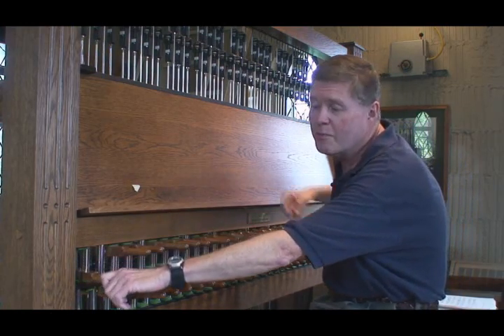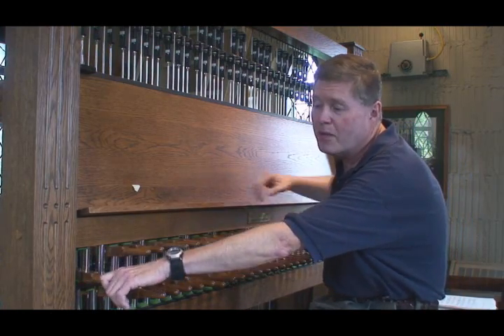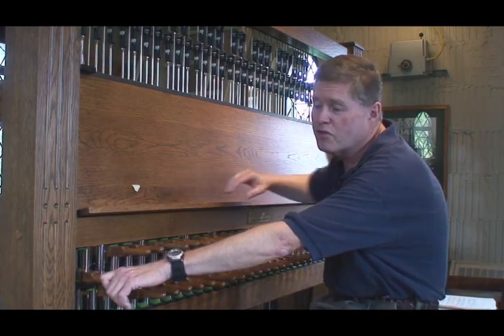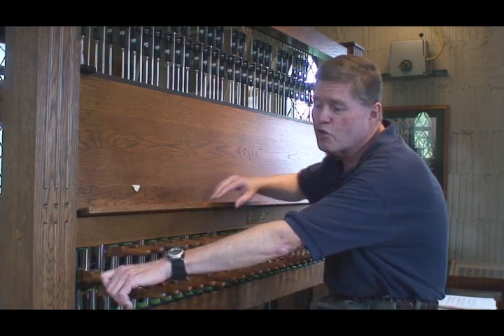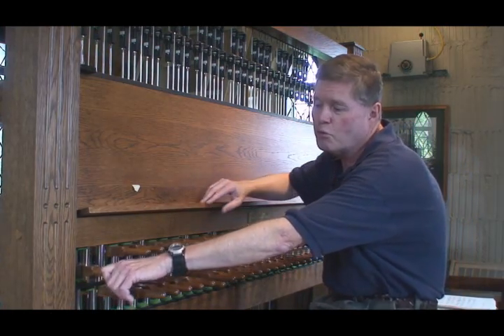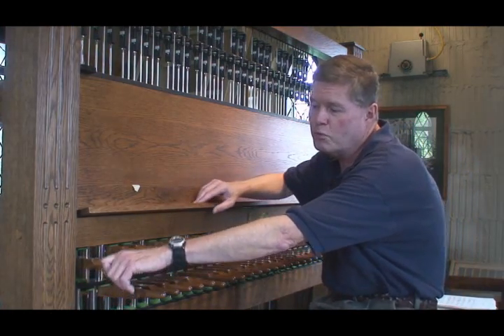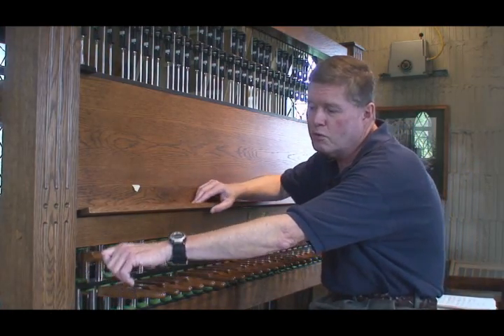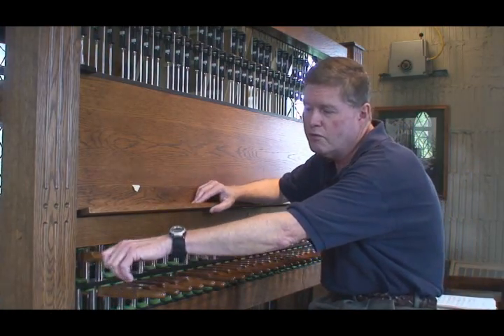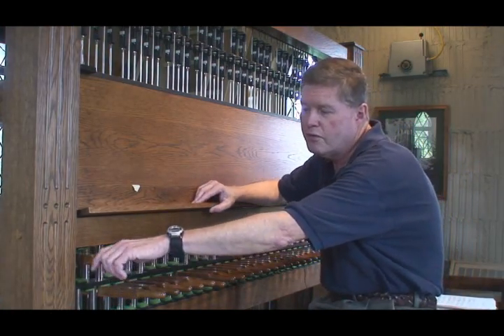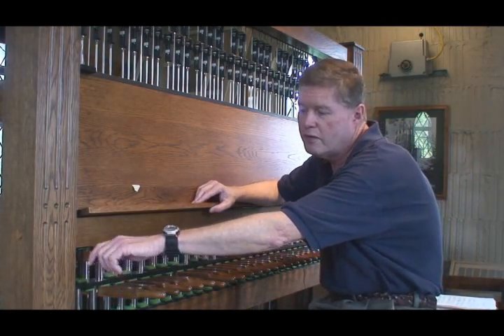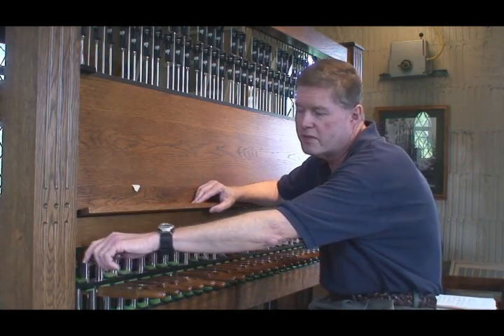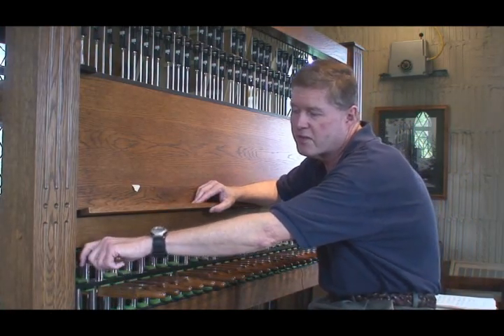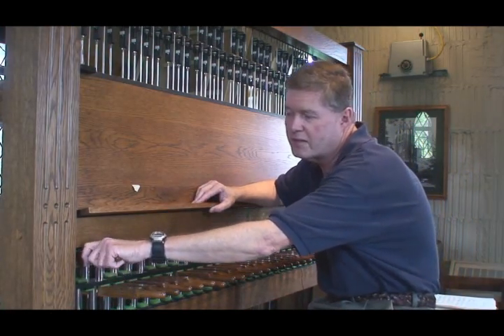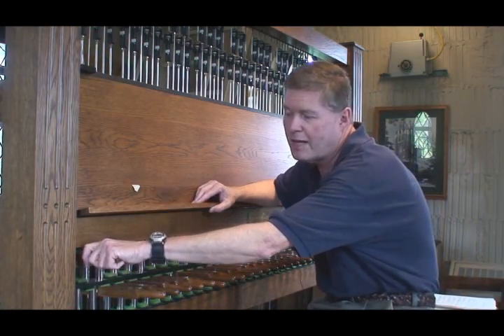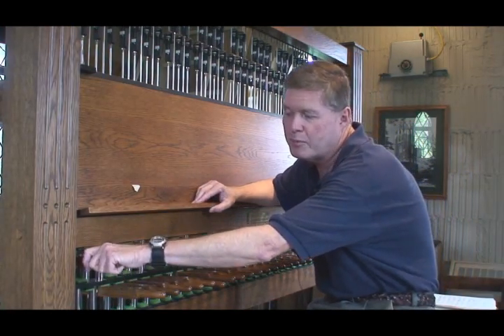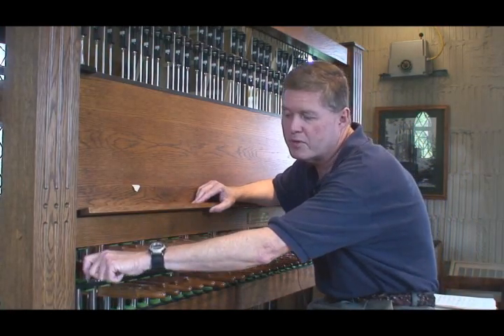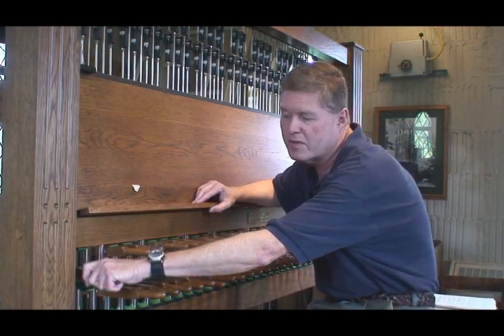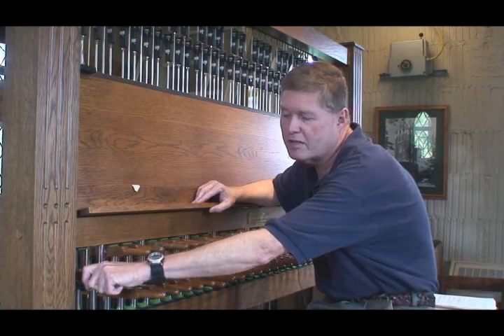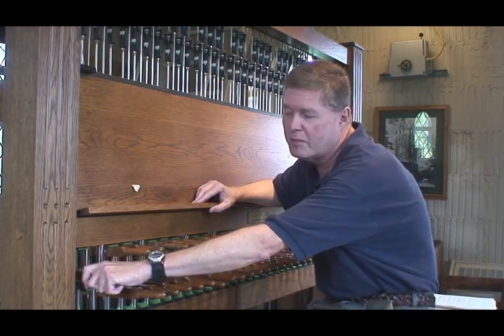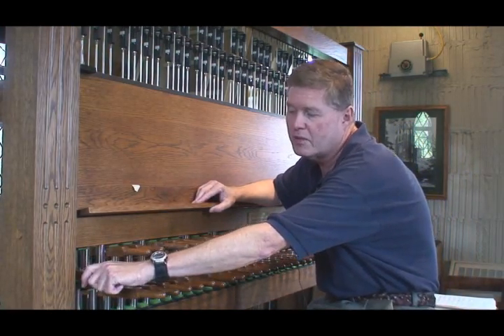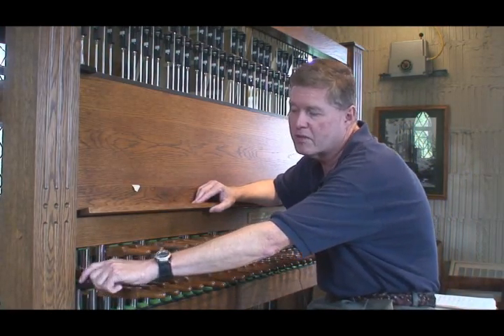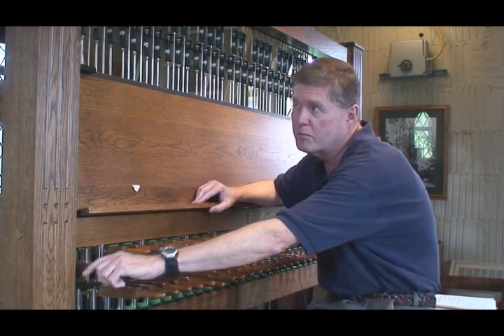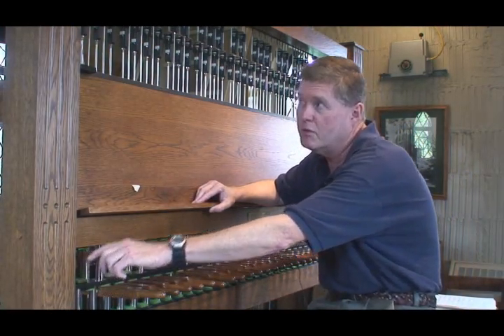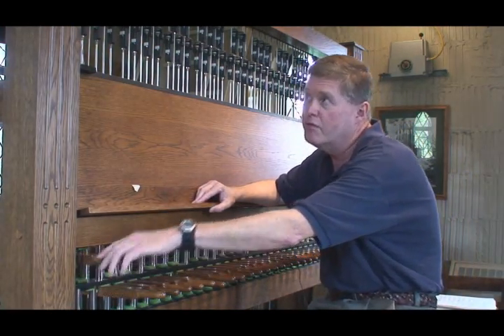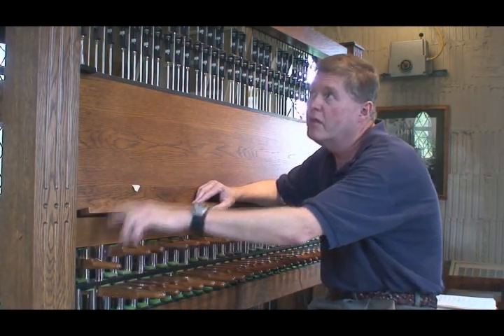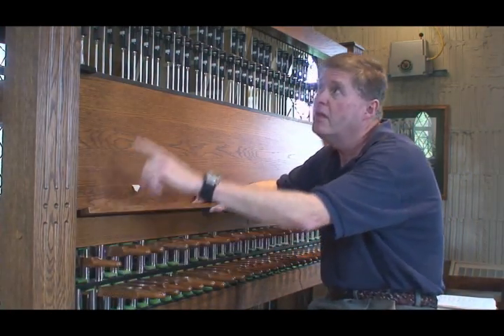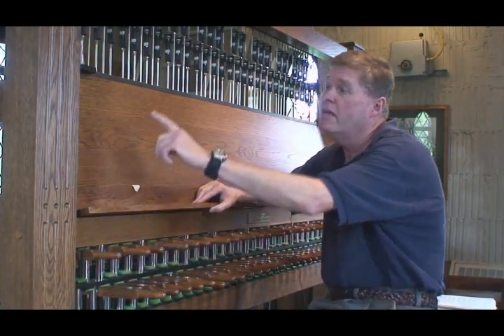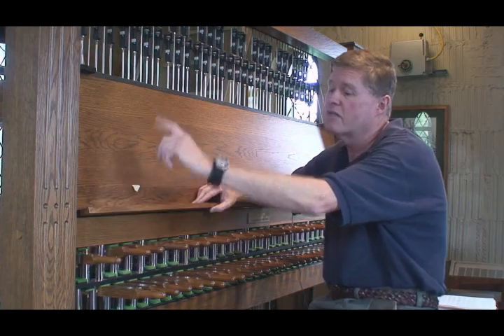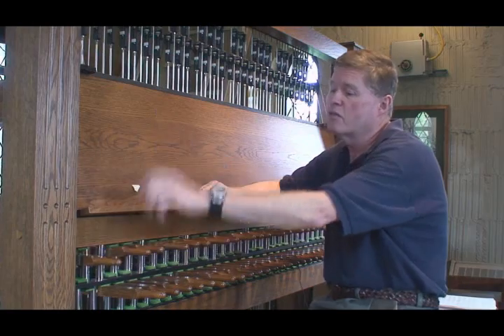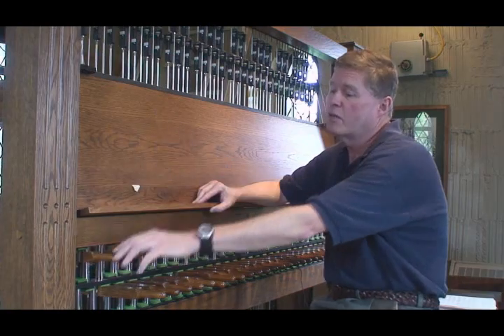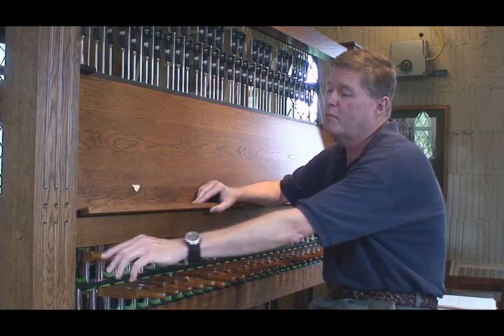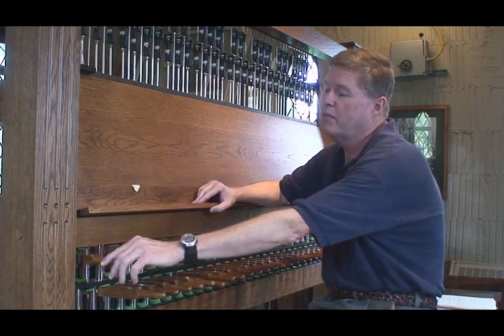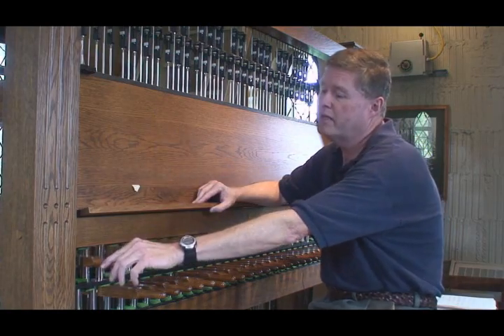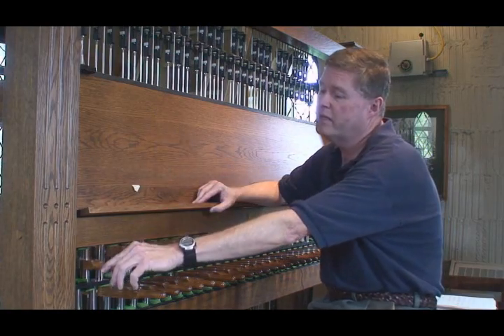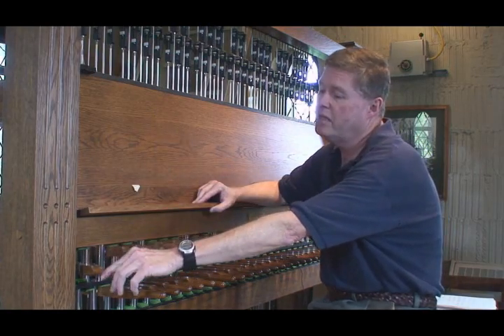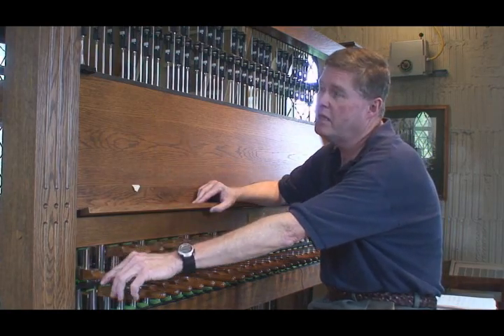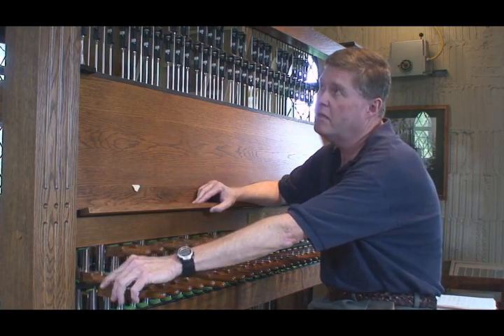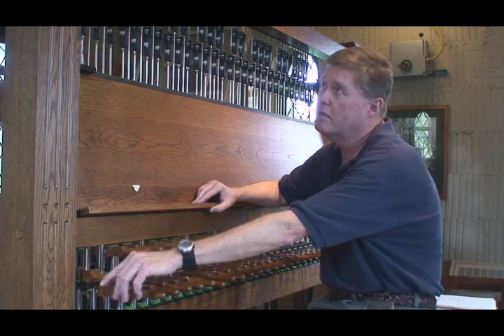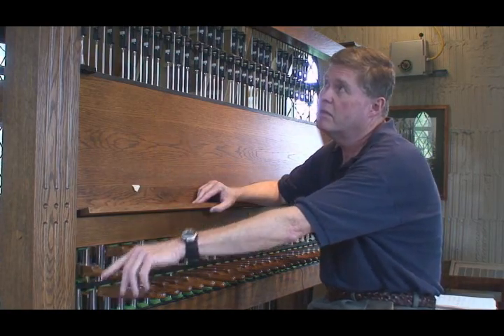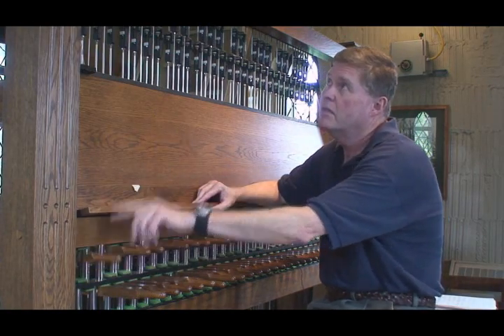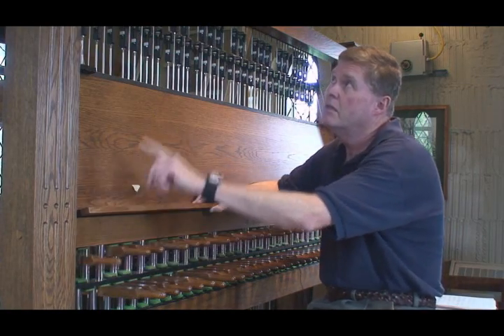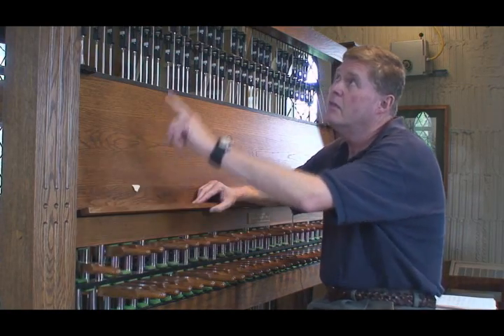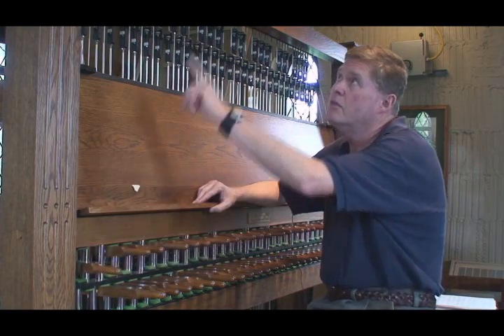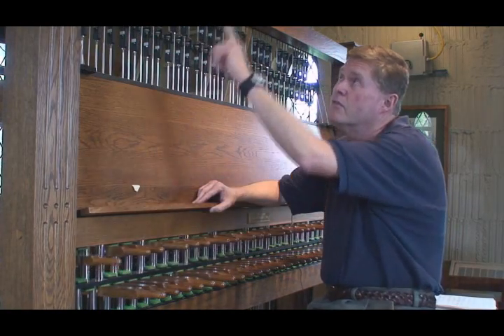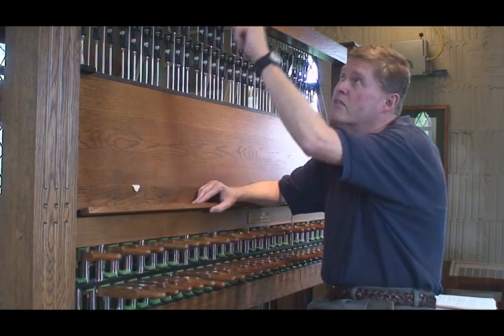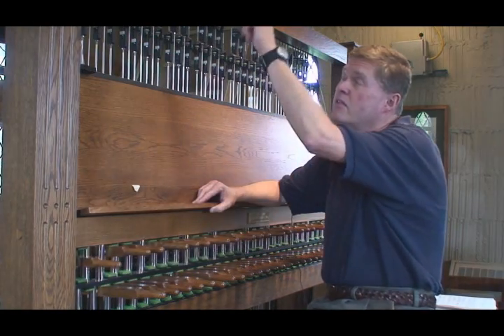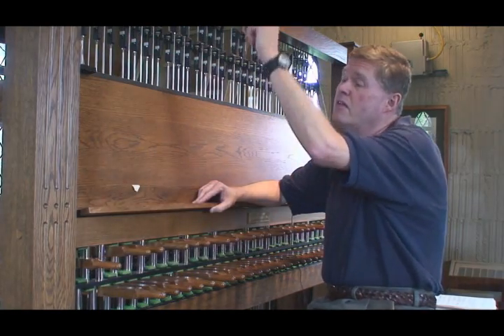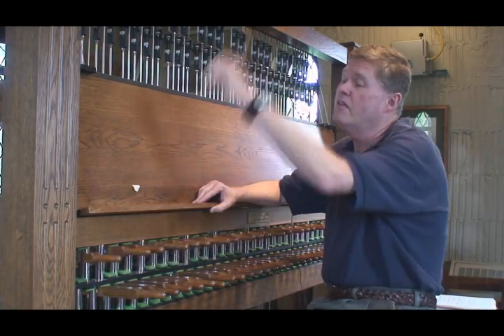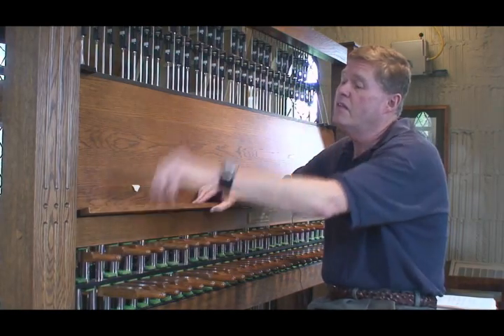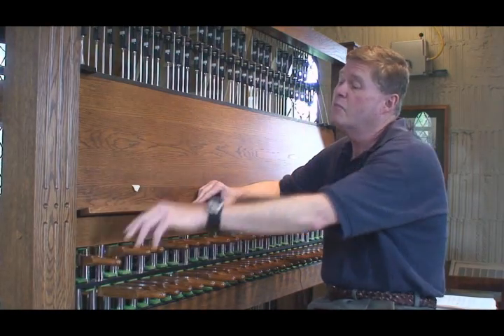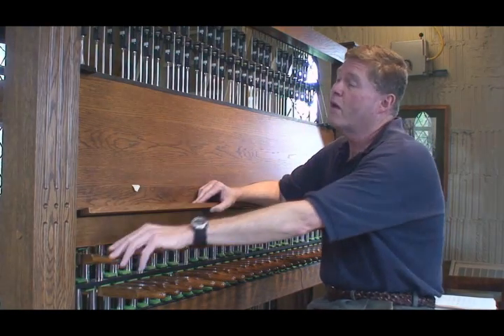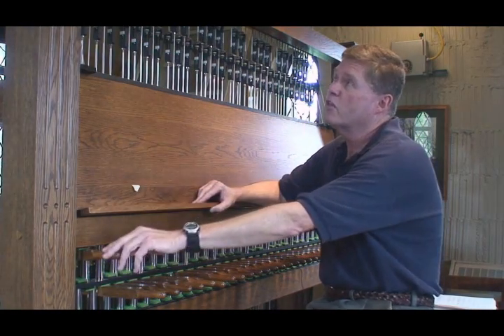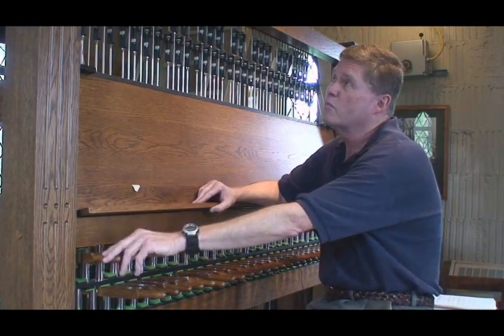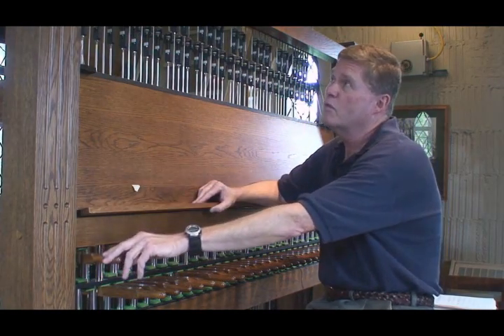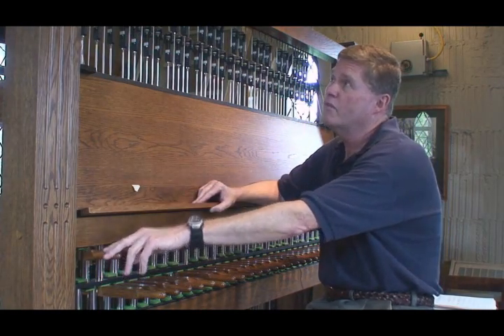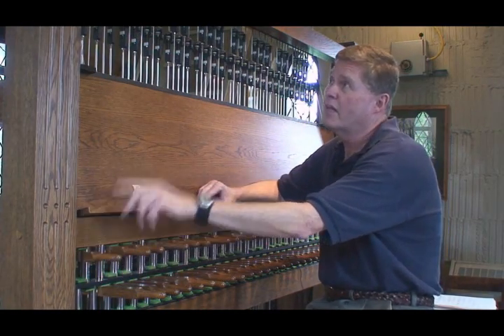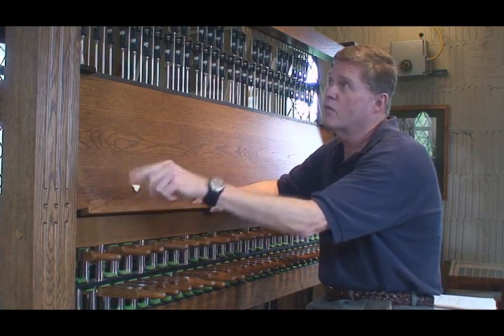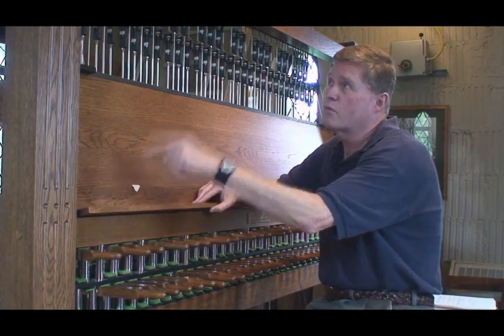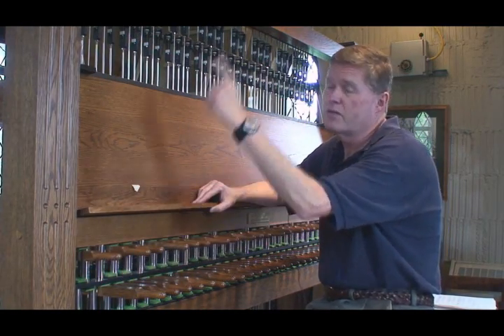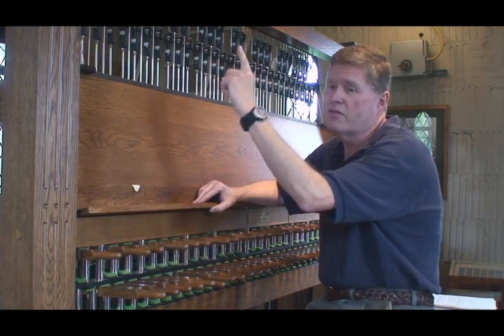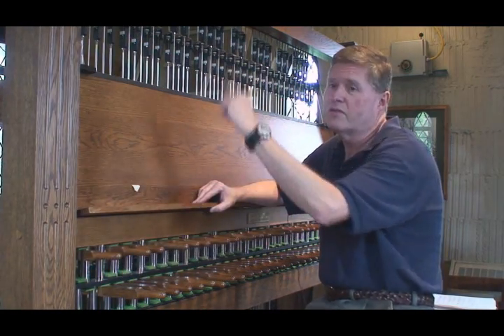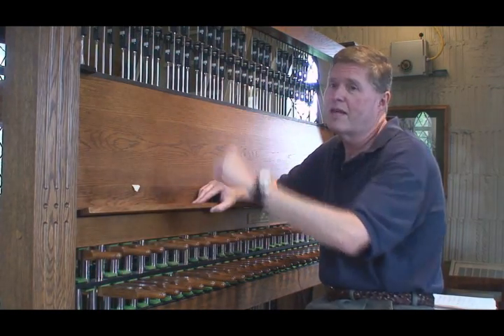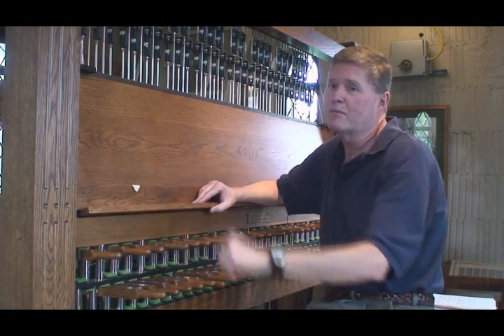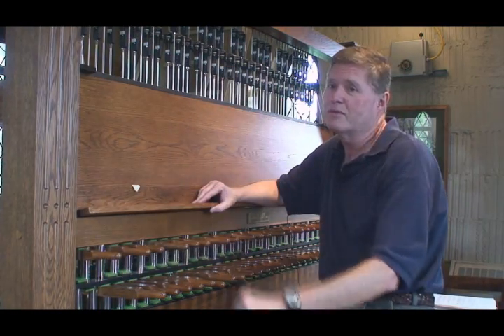The bells don't move — it's the clapper inside the bells that moves. So when I play a key, you'll see the wires move and that goes right to the clapper.